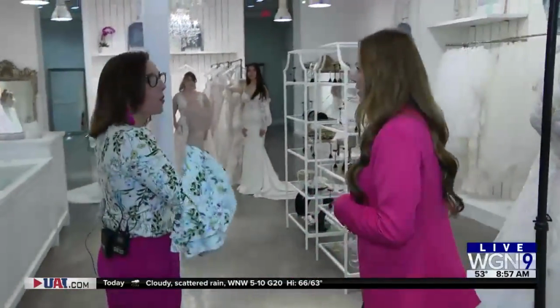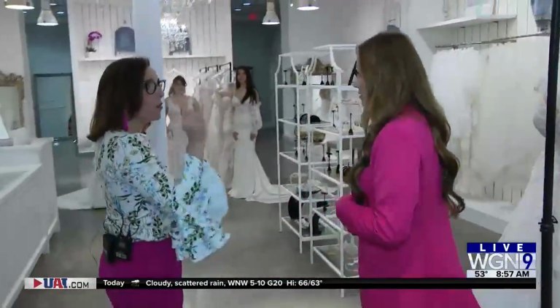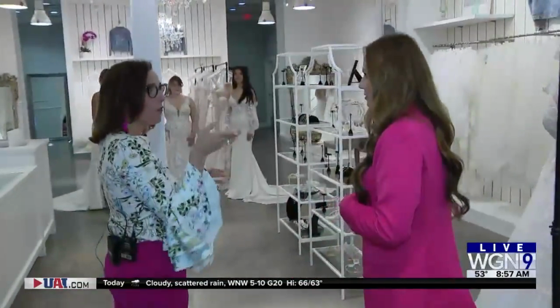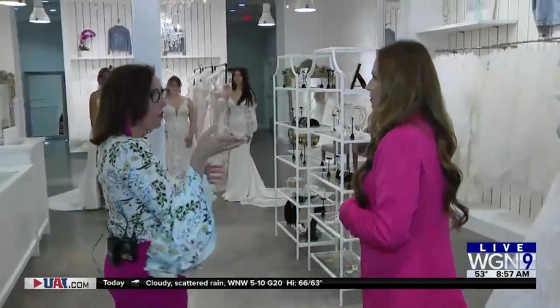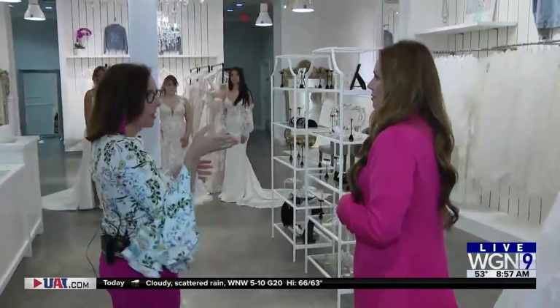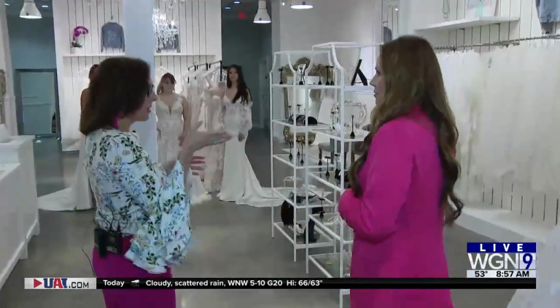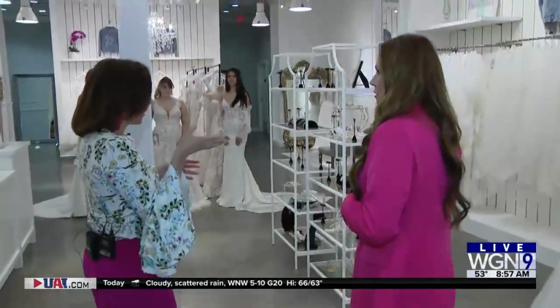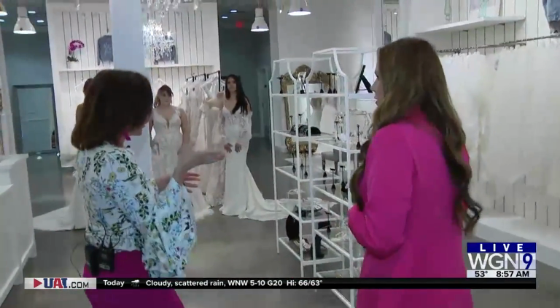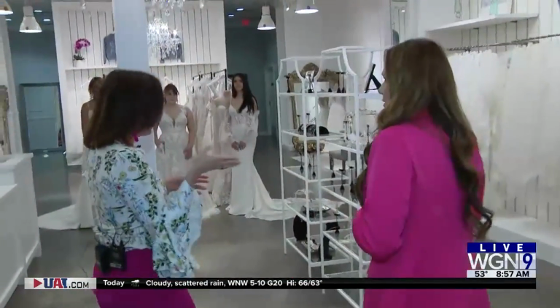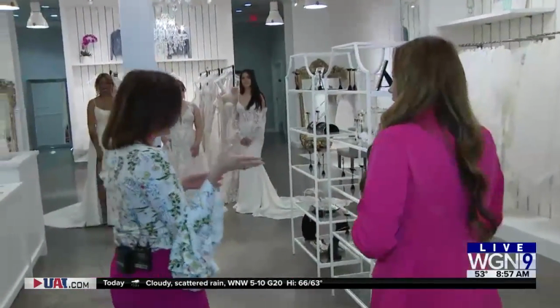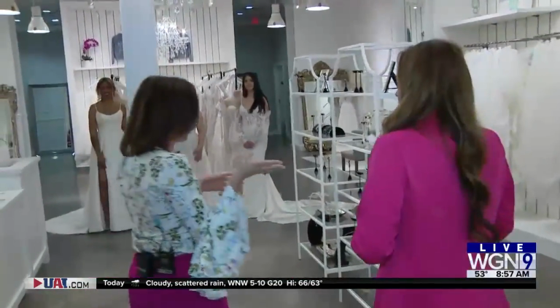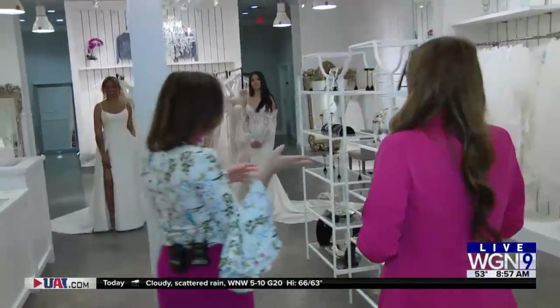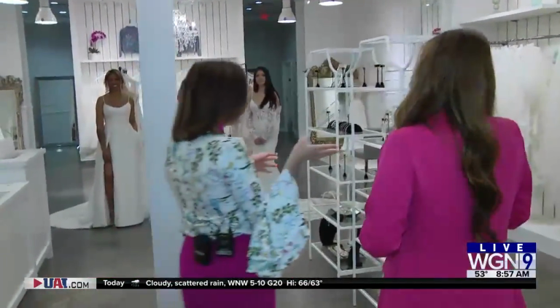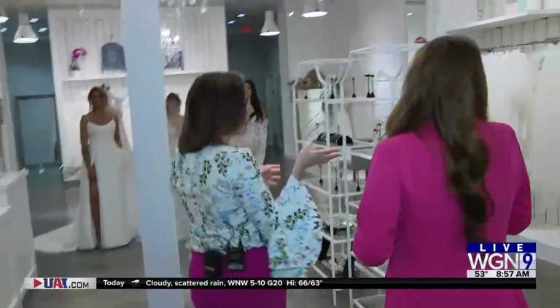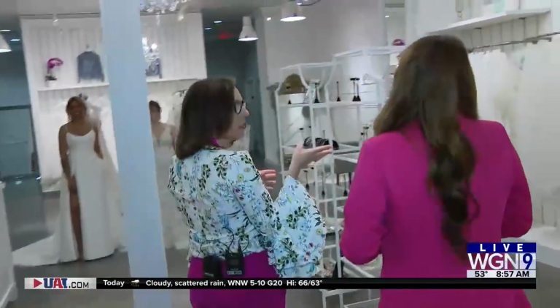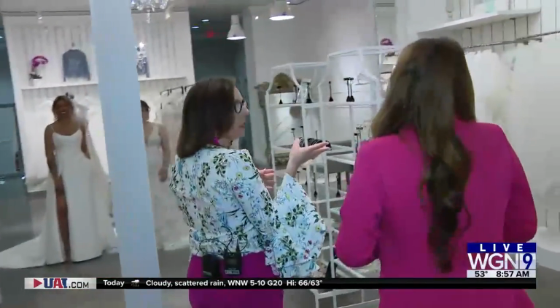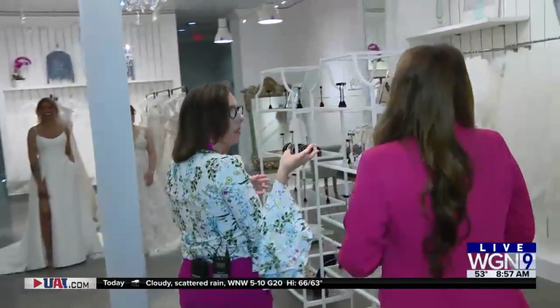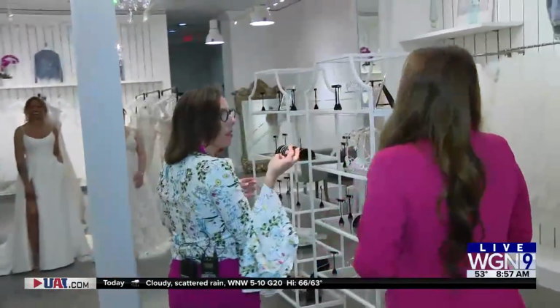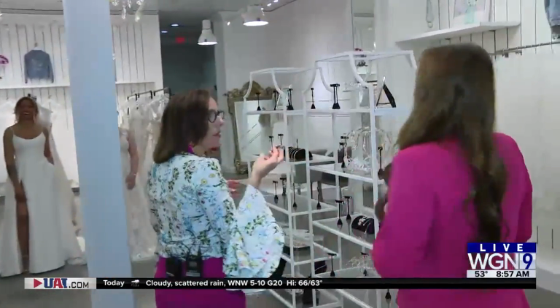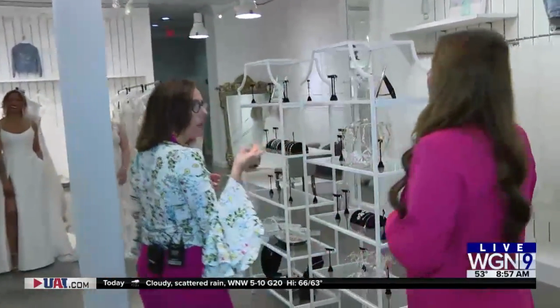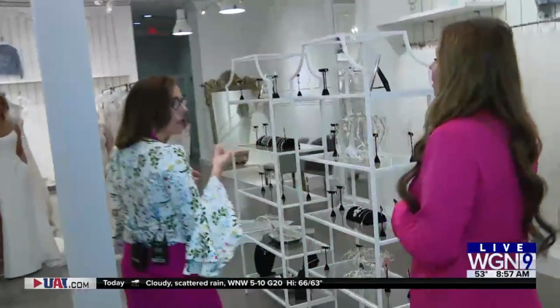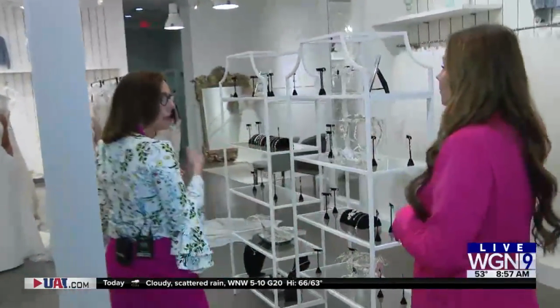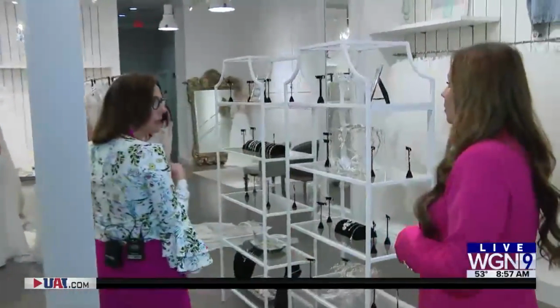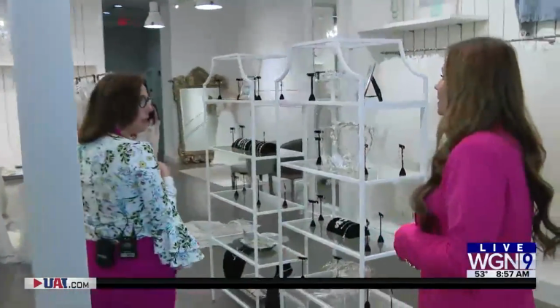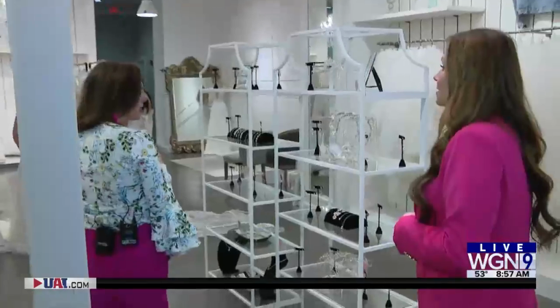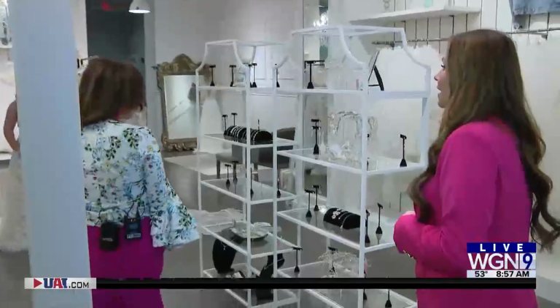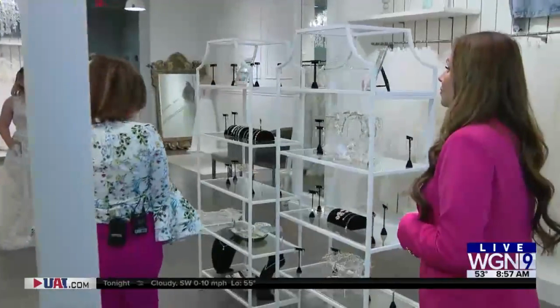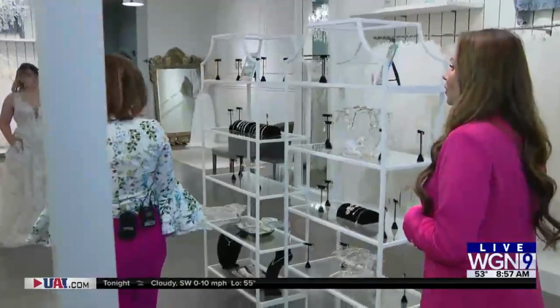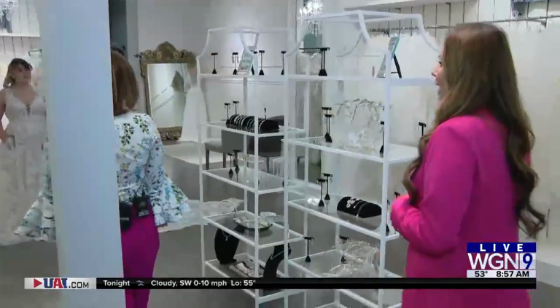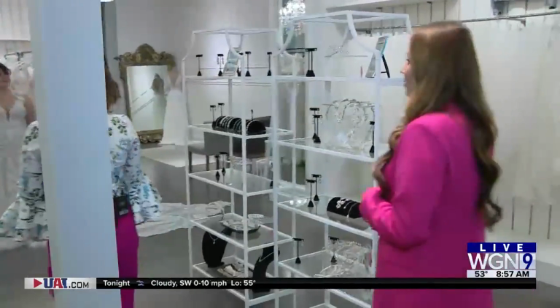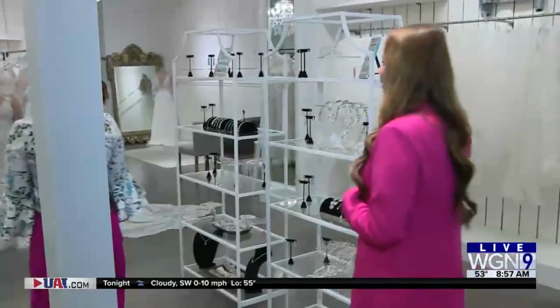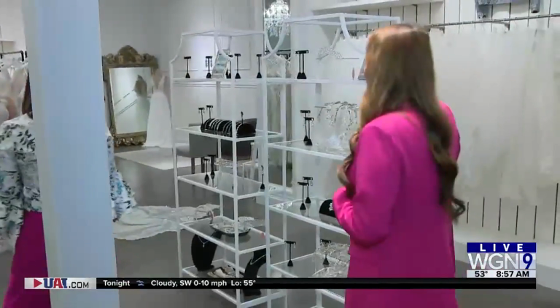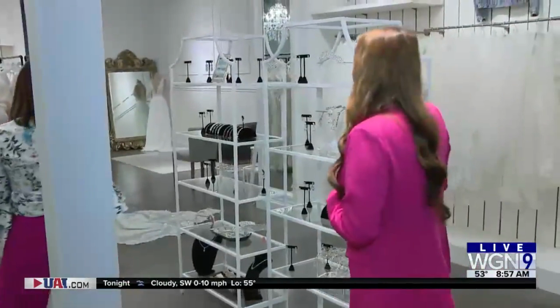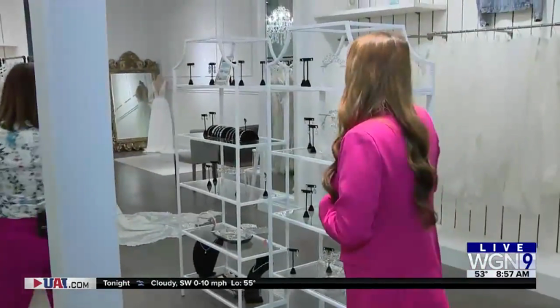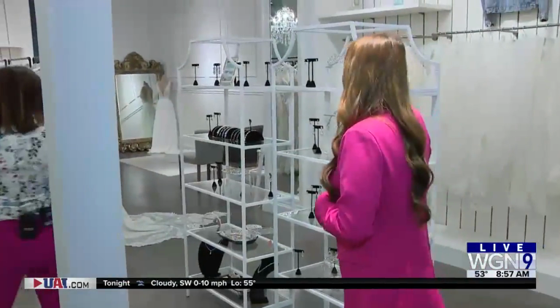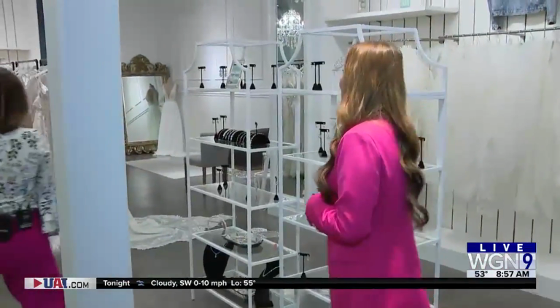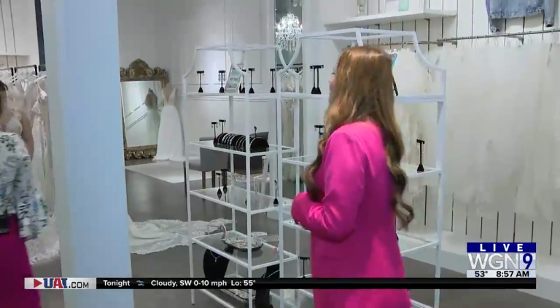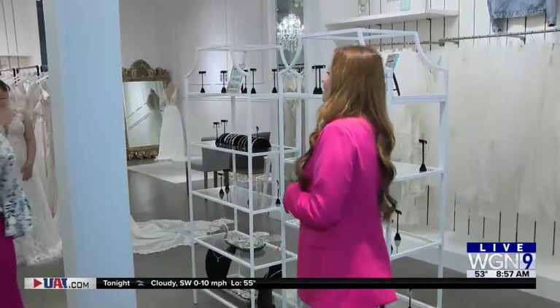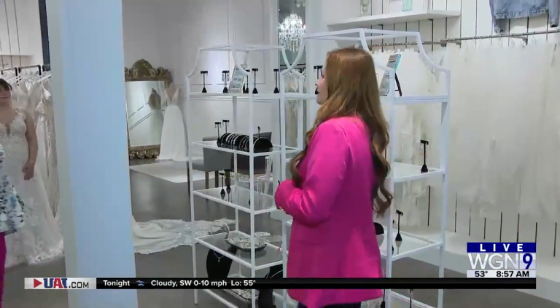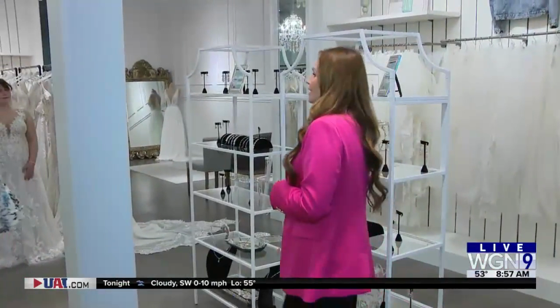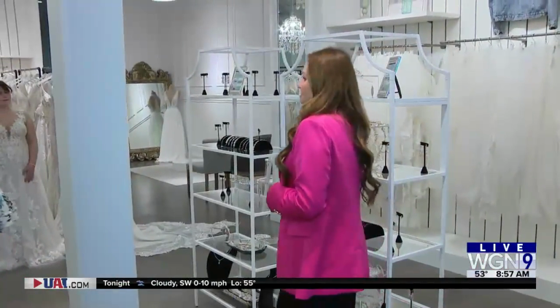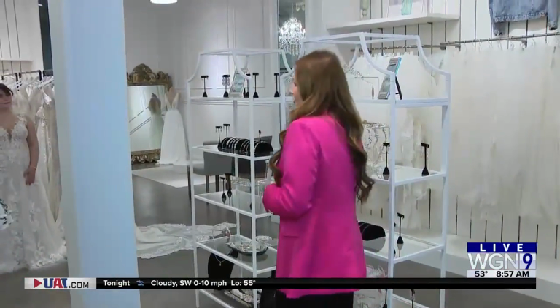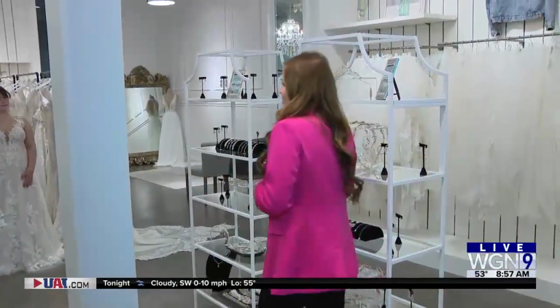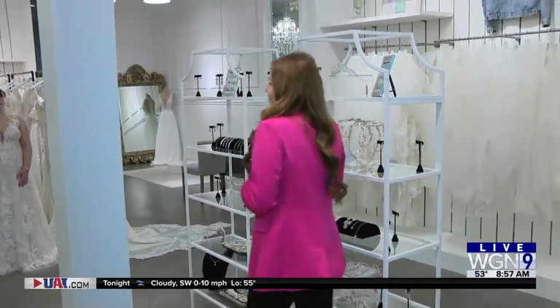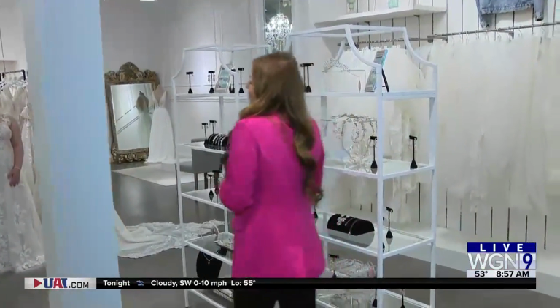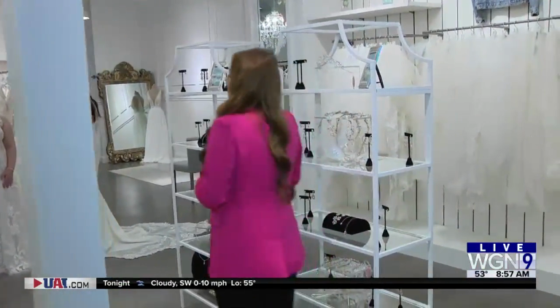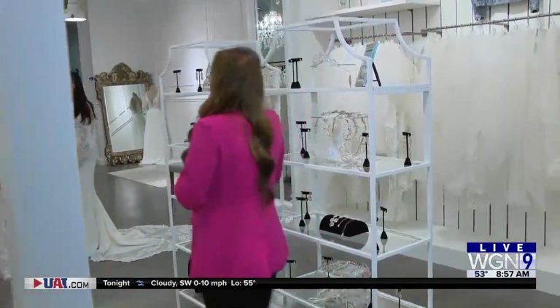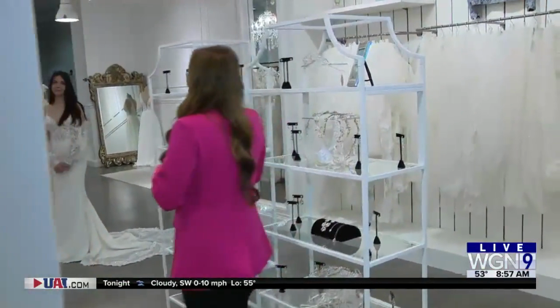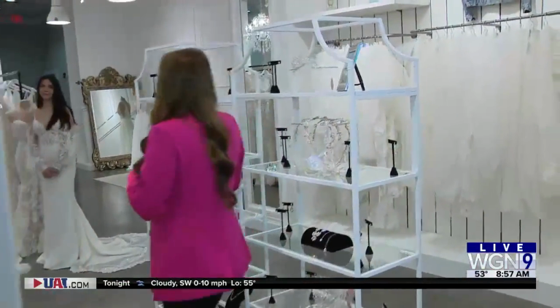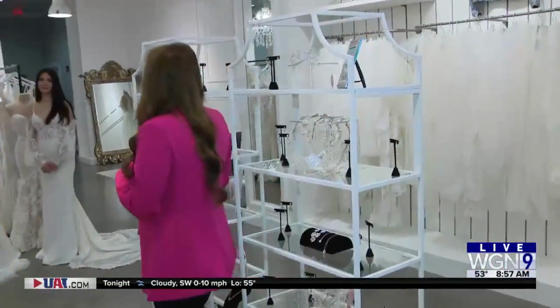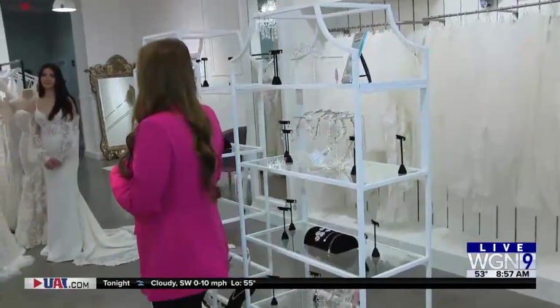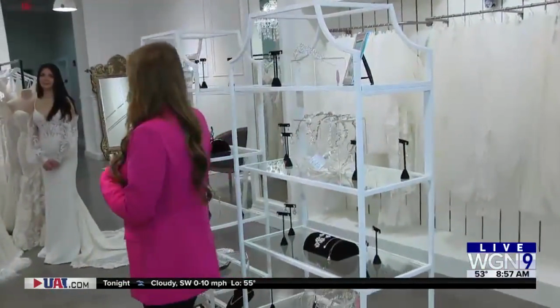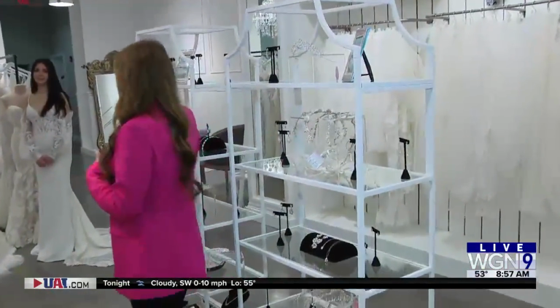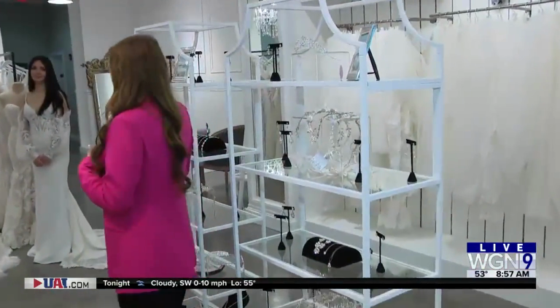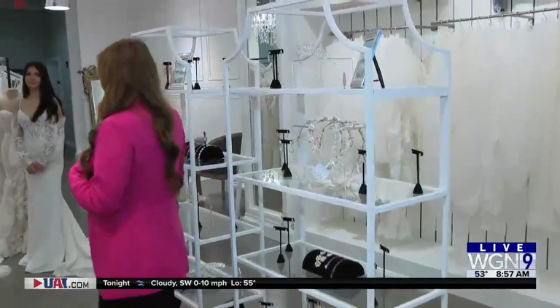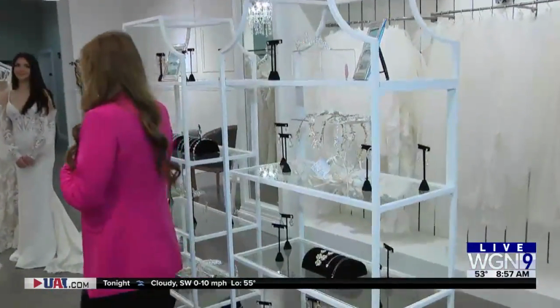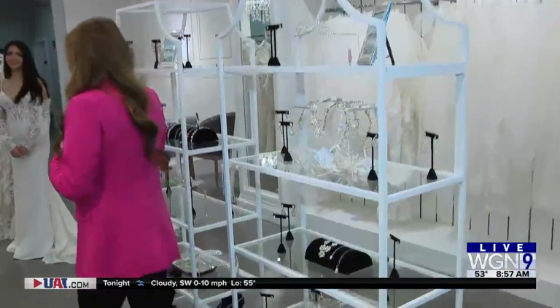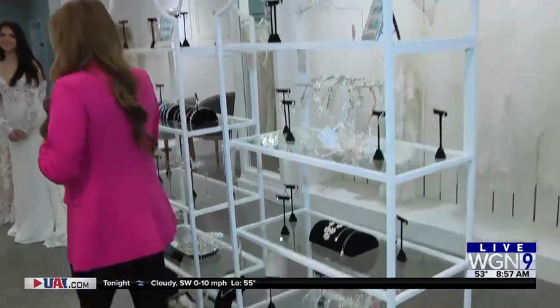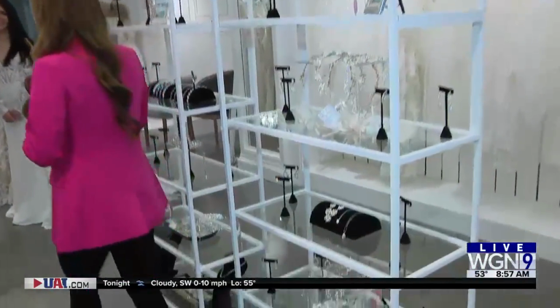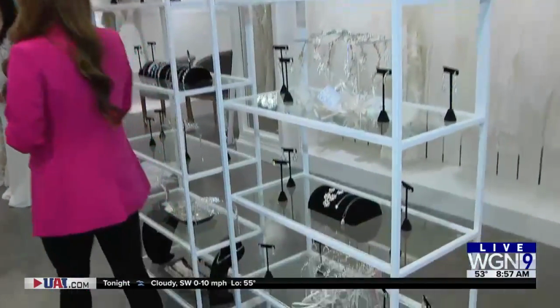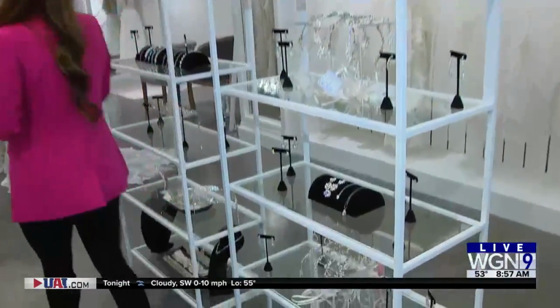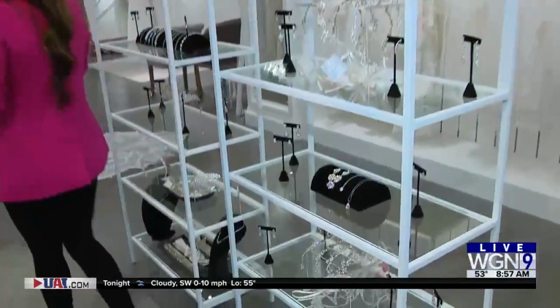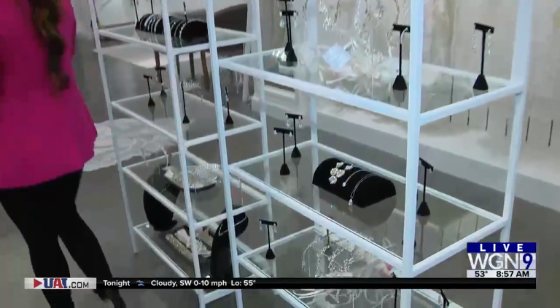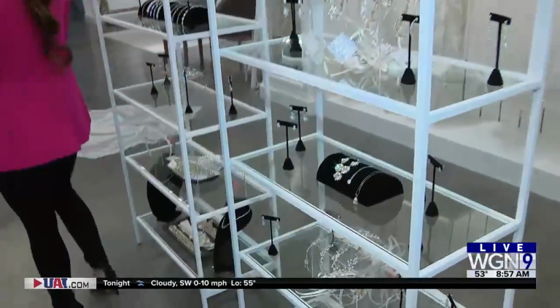What do you focus on here at Genevieve's? We are focused on bridal gowns as well as accessories. So we are all about the bride.